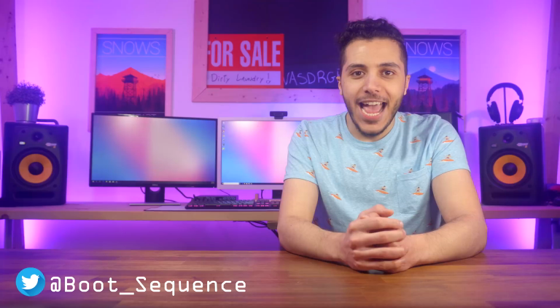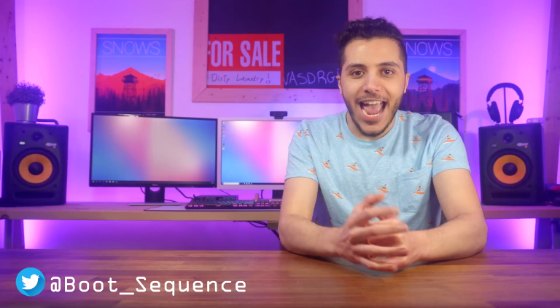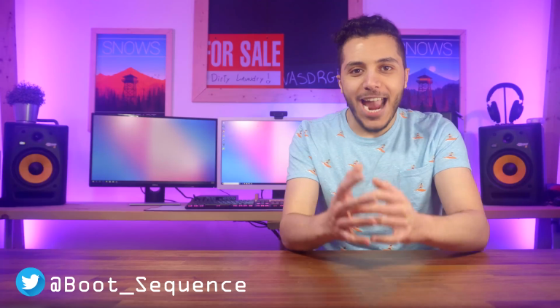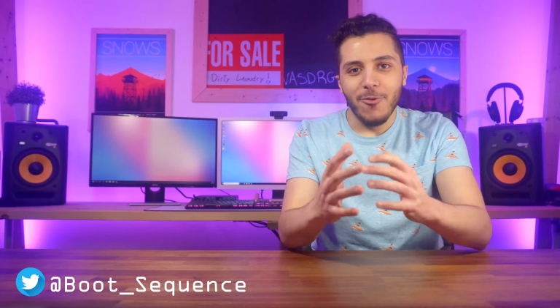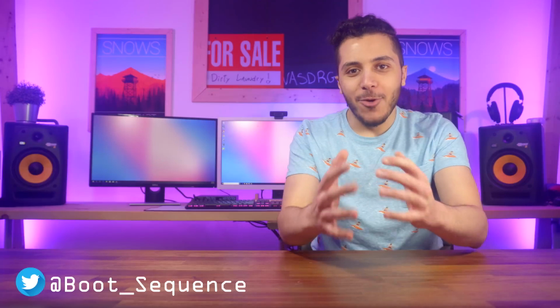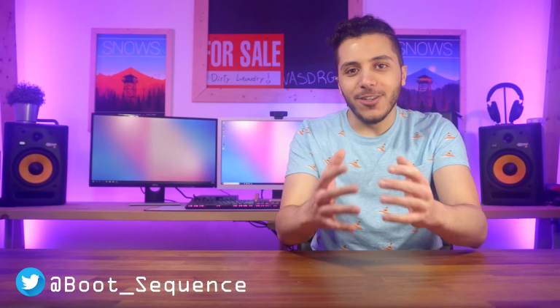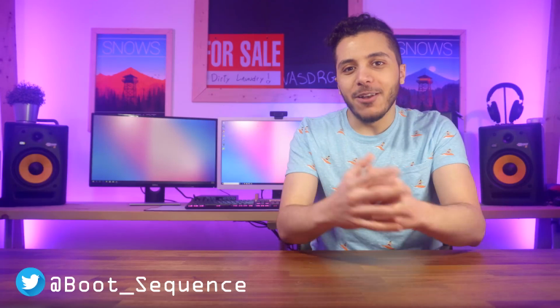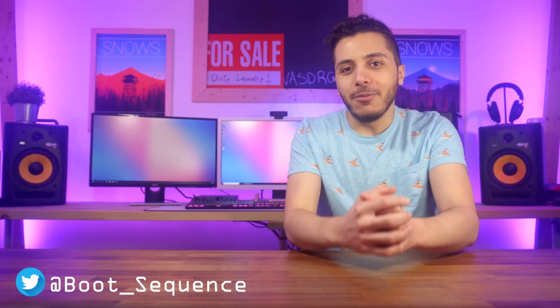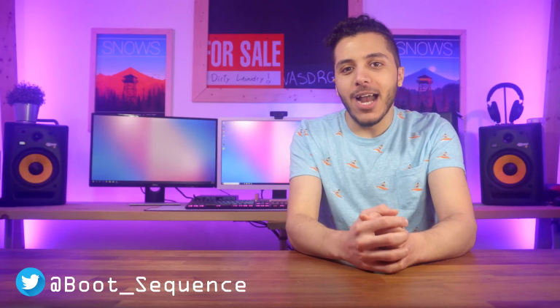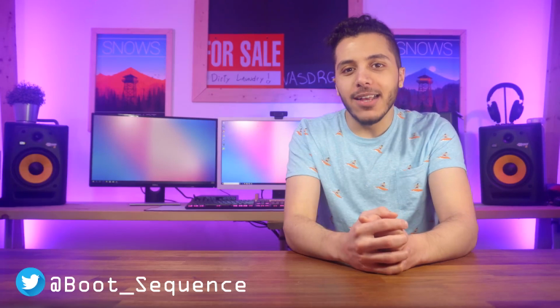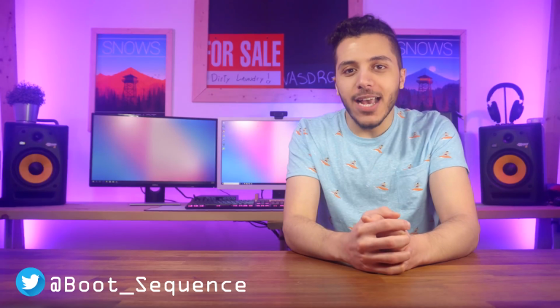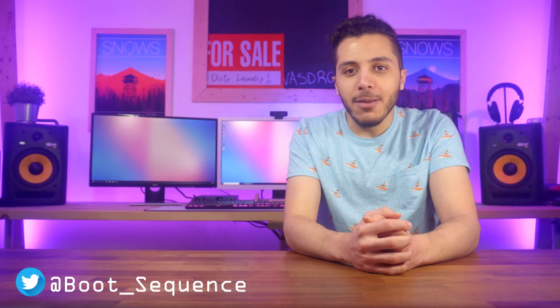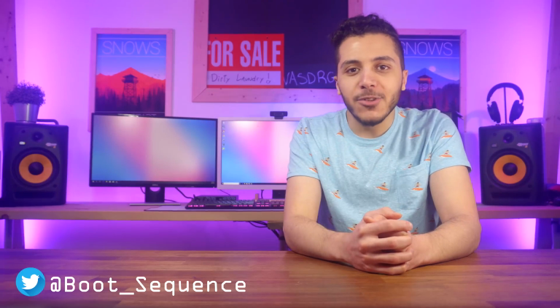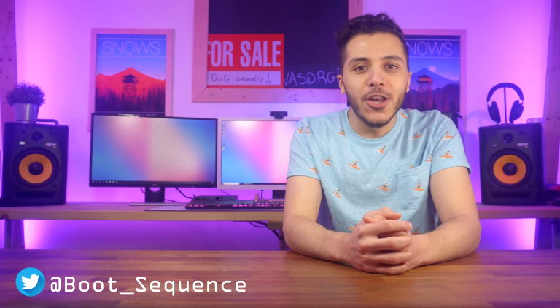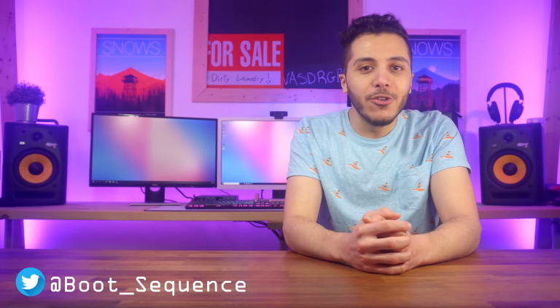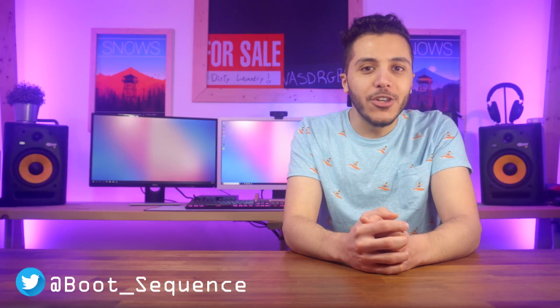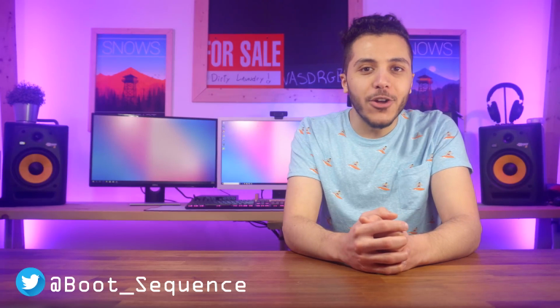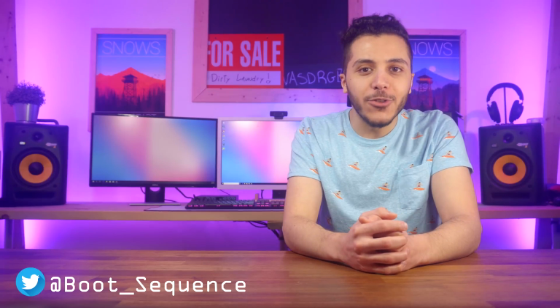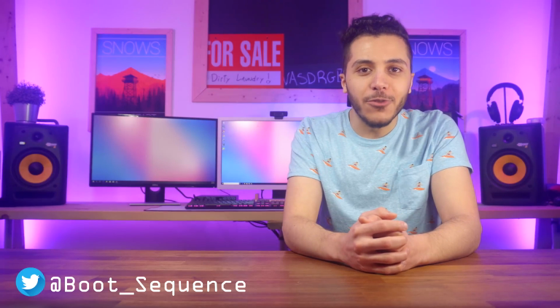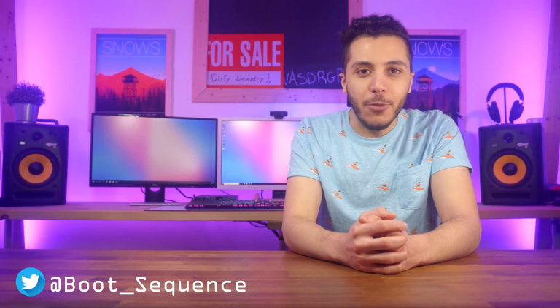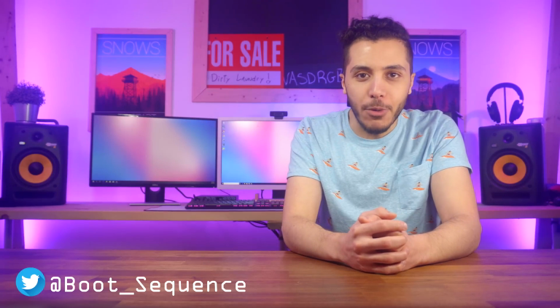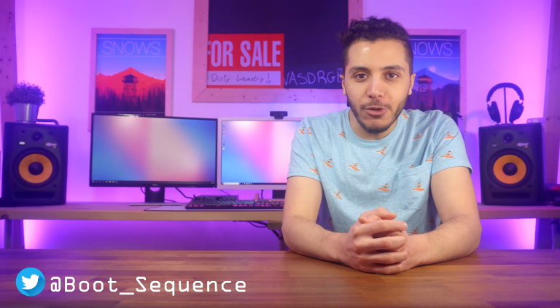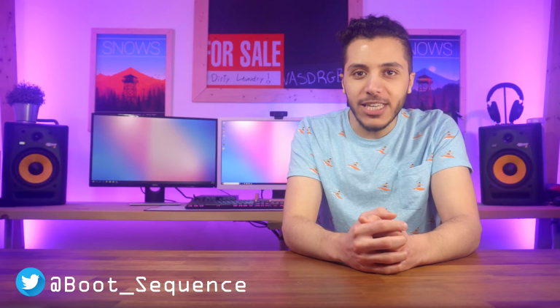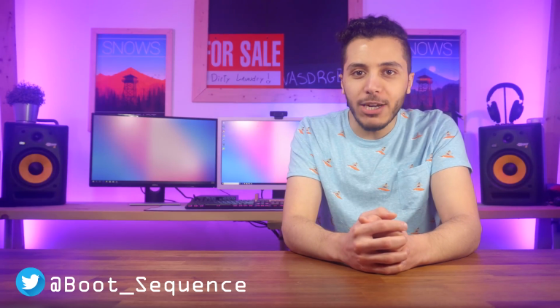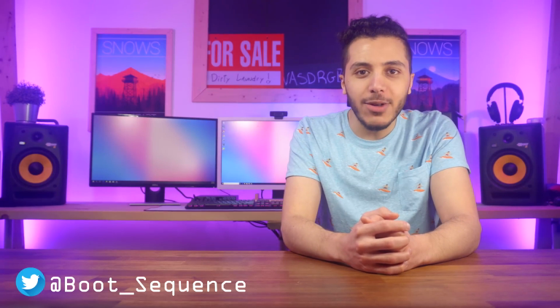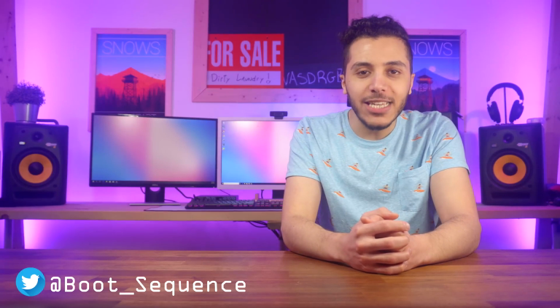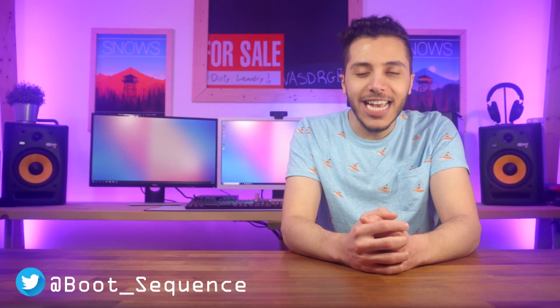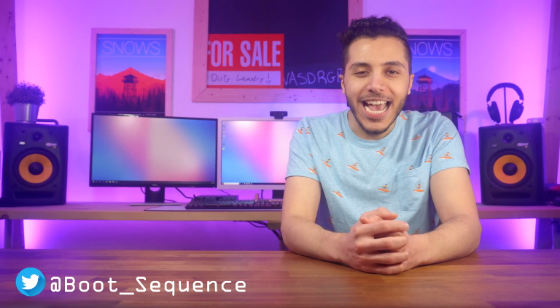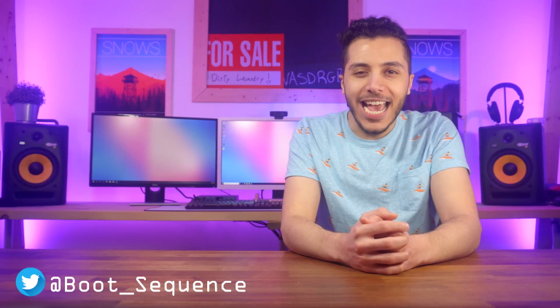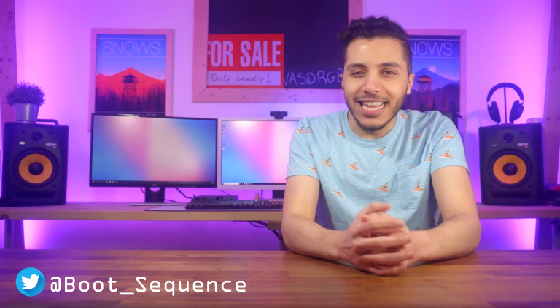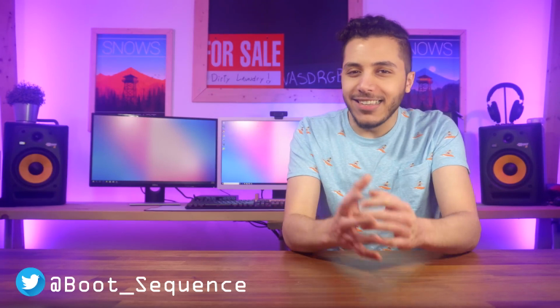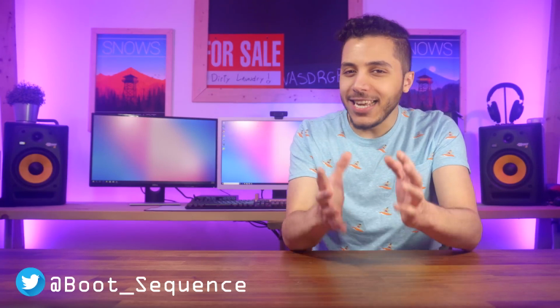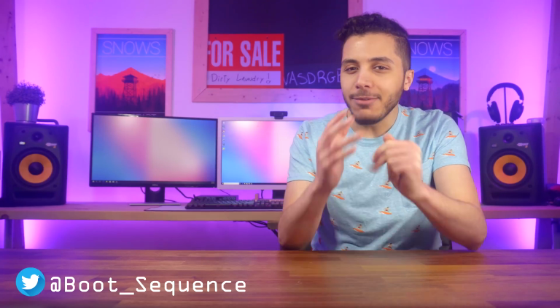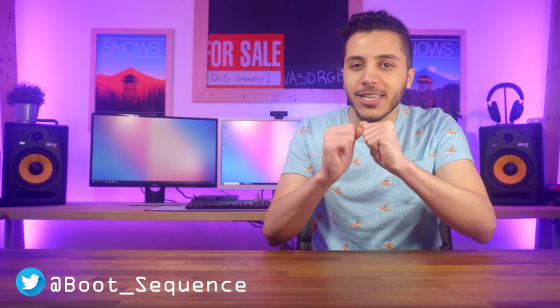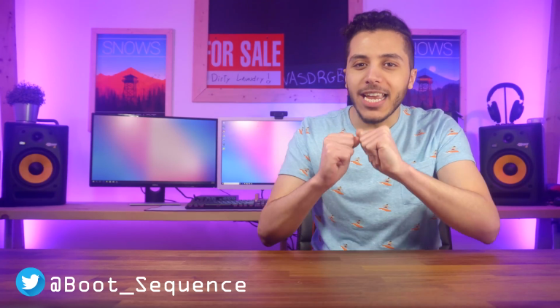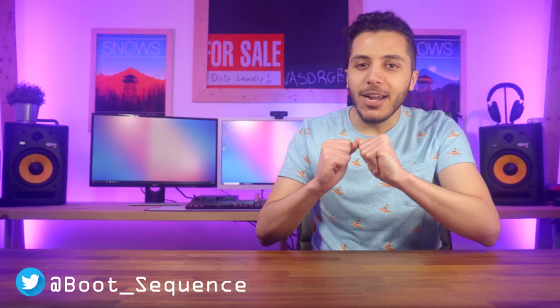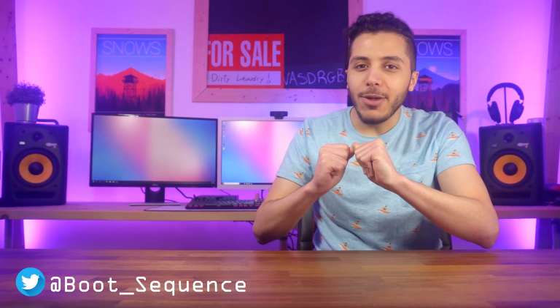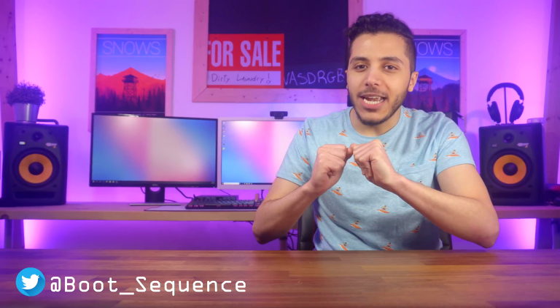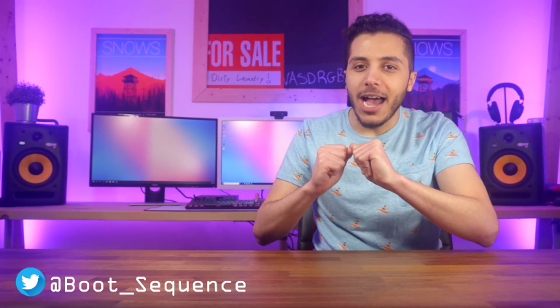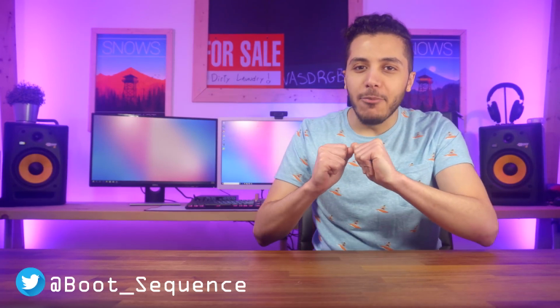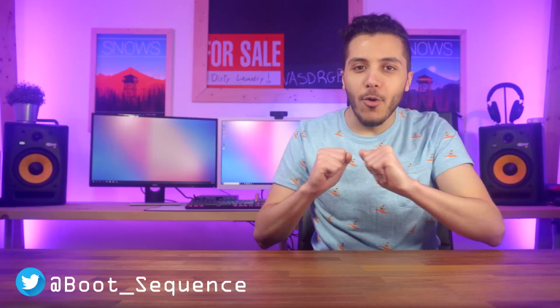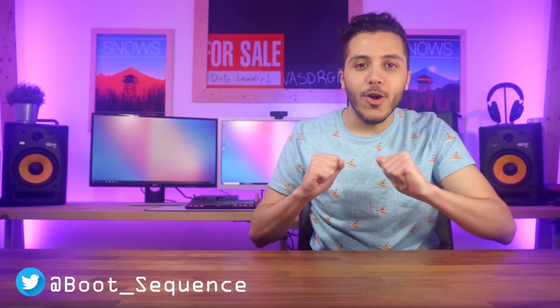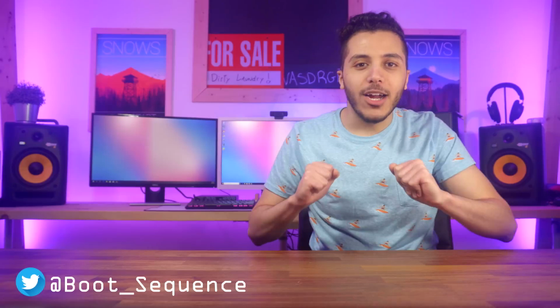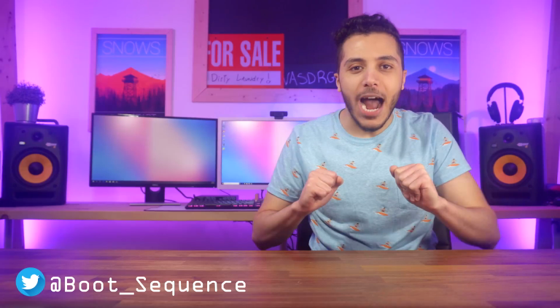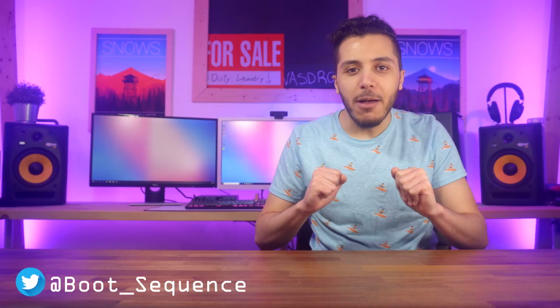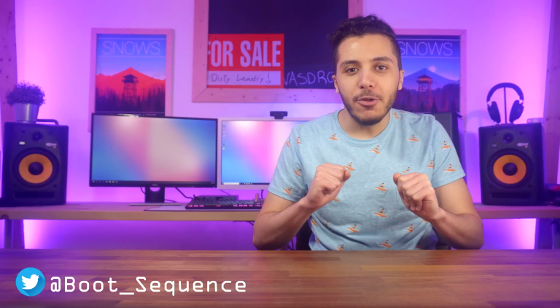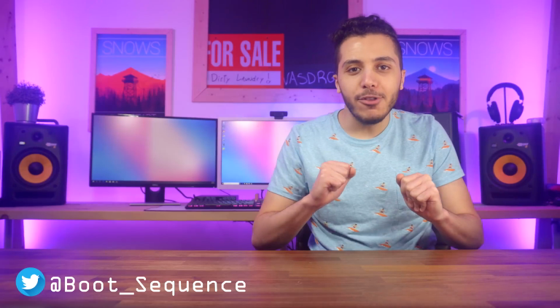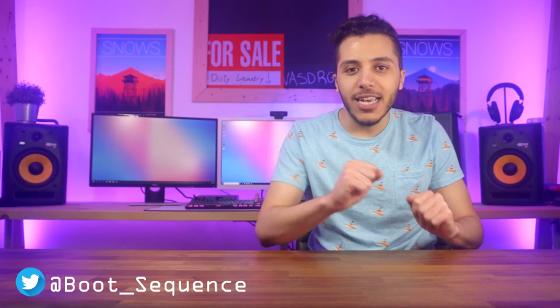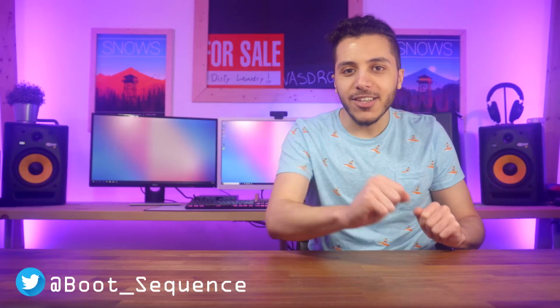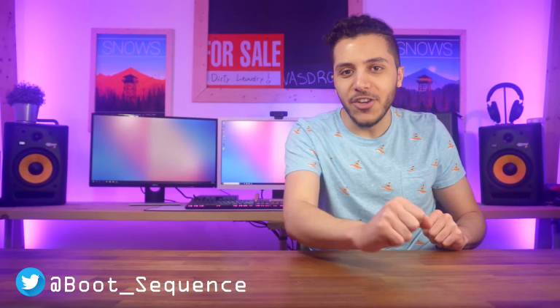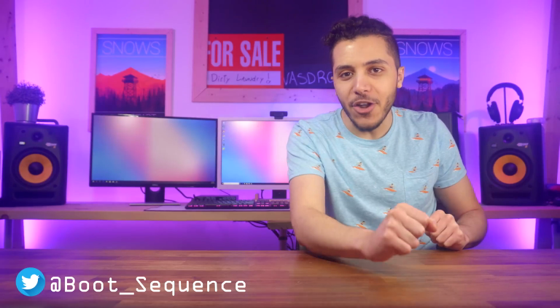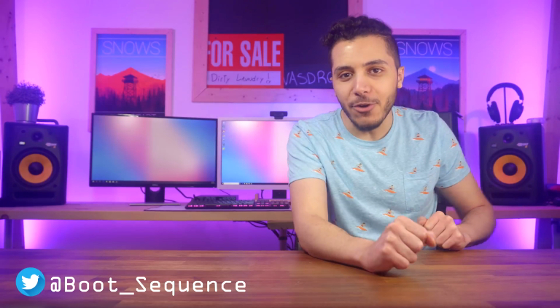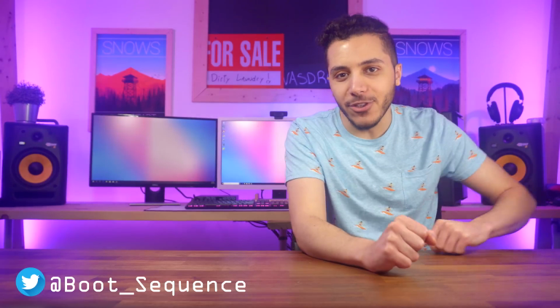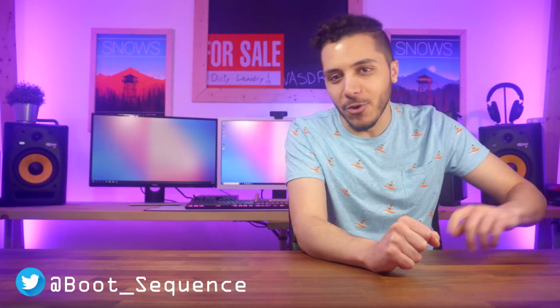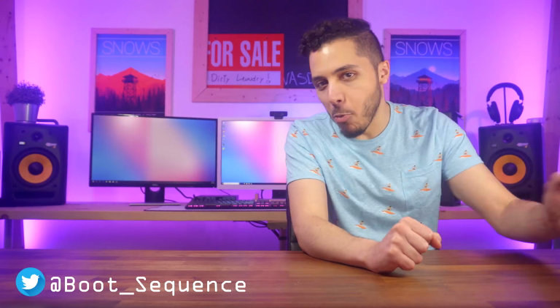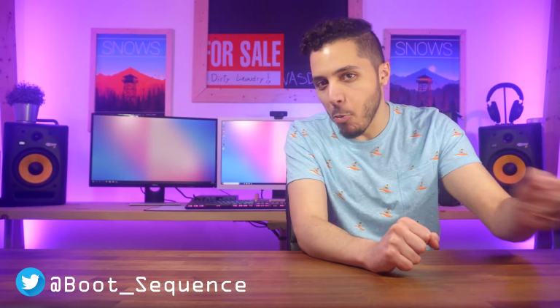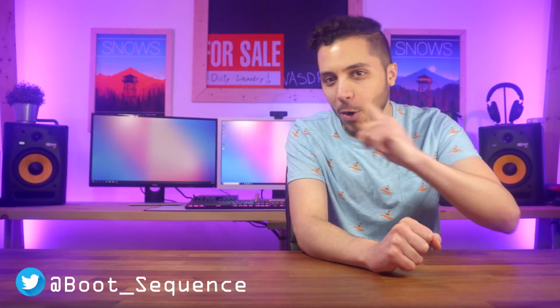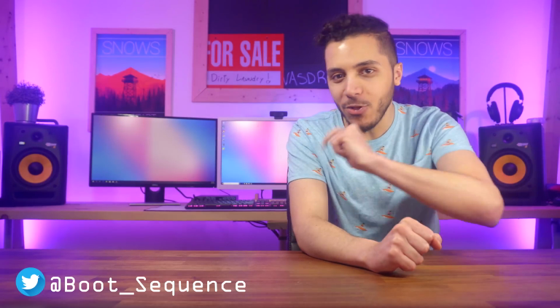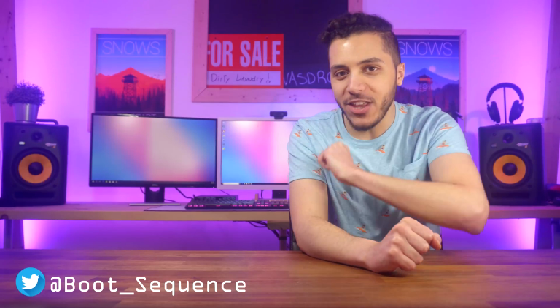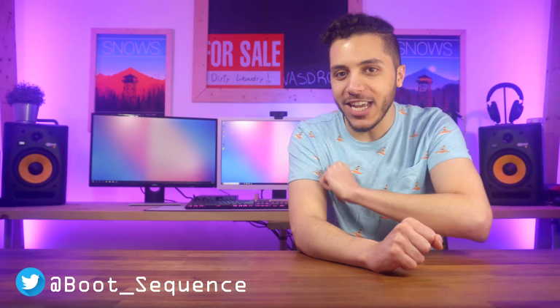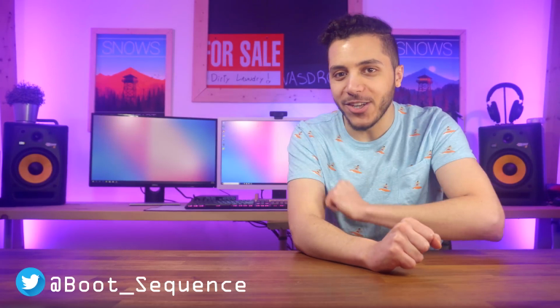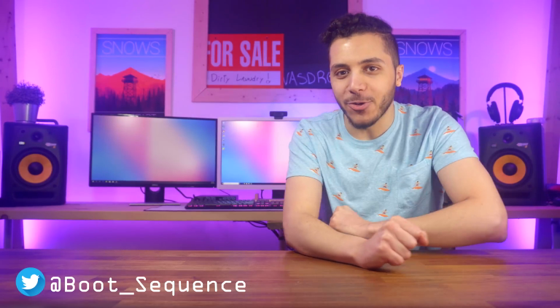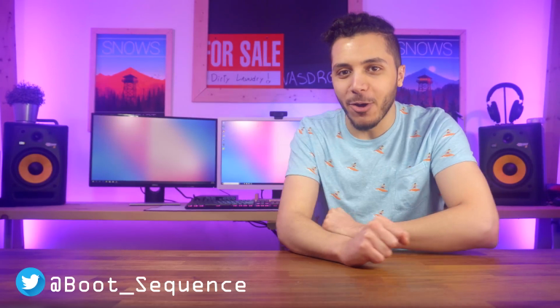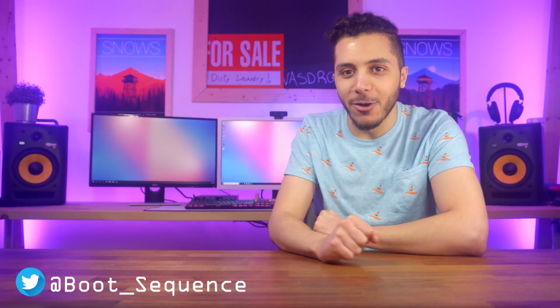Hey what's up guys, I'm Snows your host for Boot Sequence, and it seems like we got more Computex news. Roll the intro.